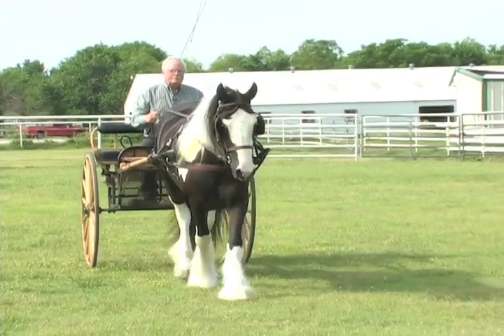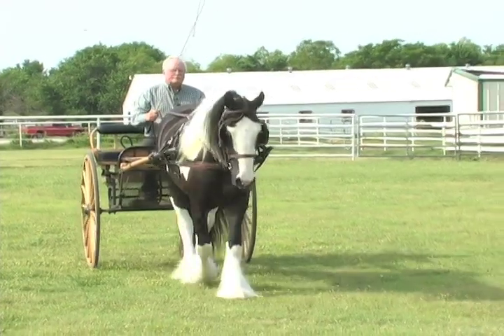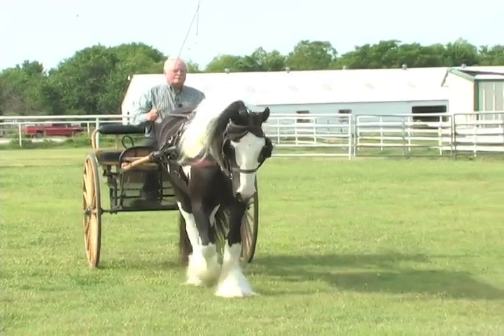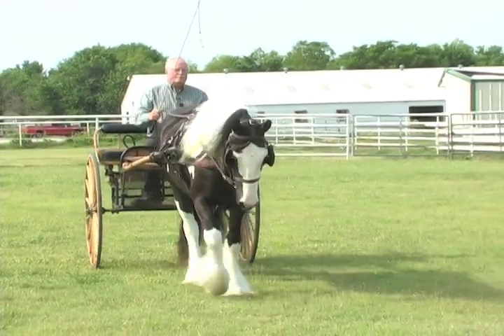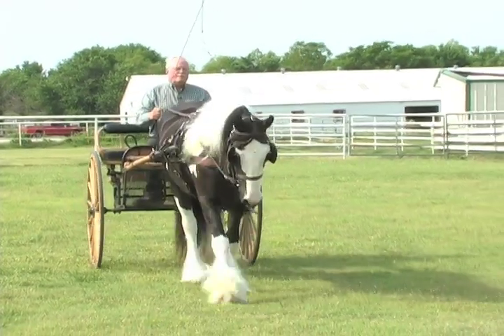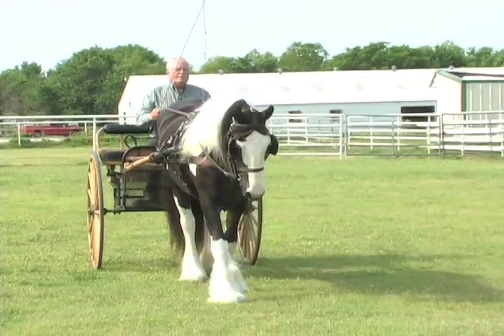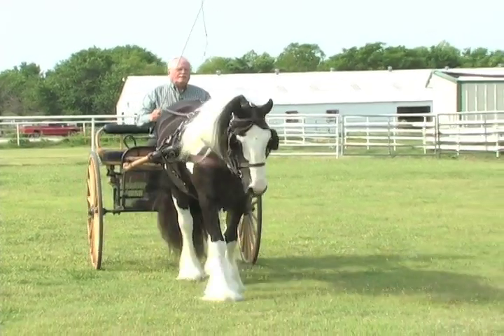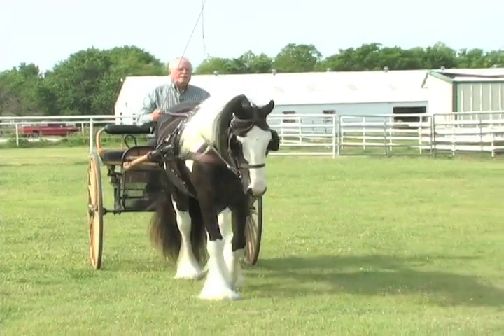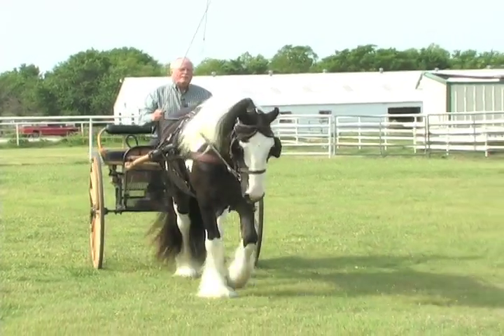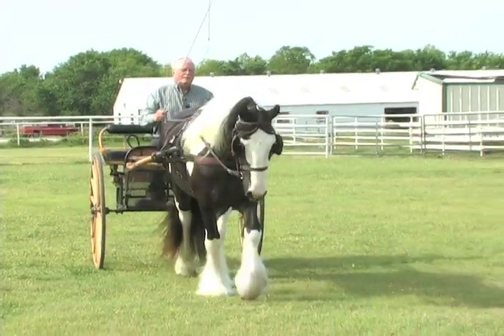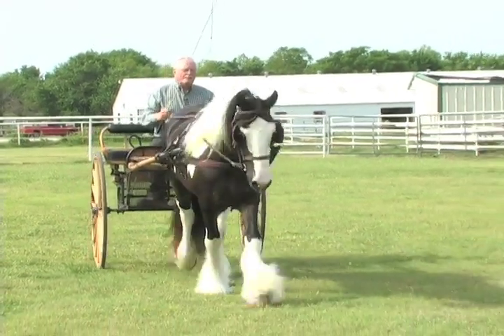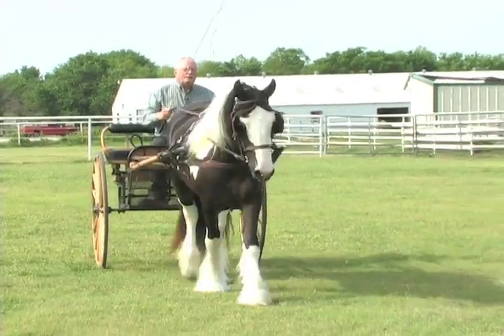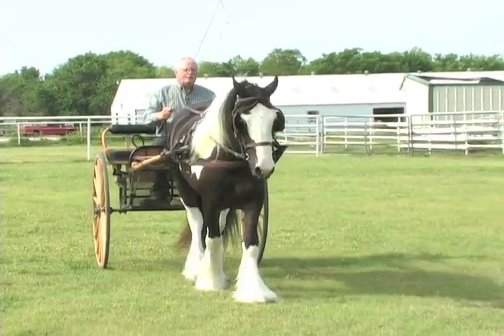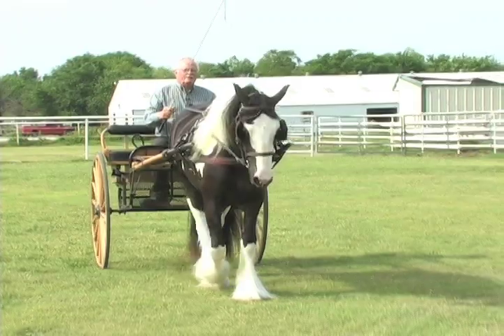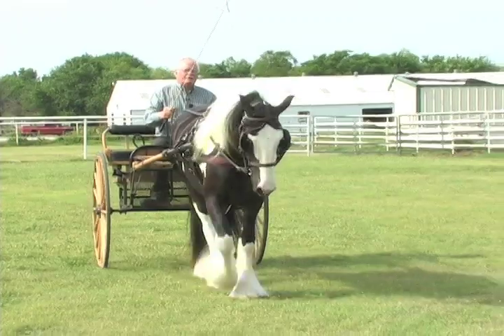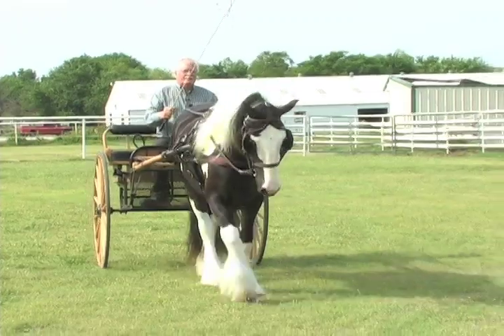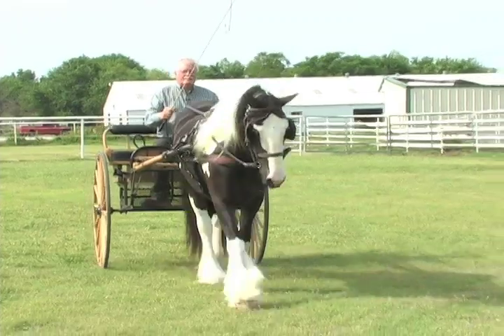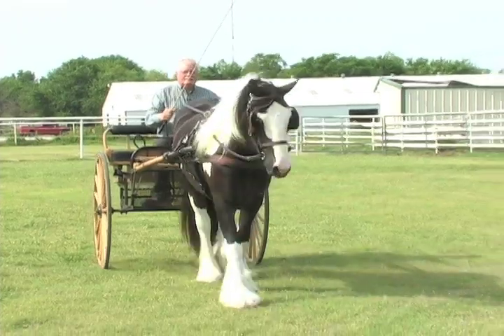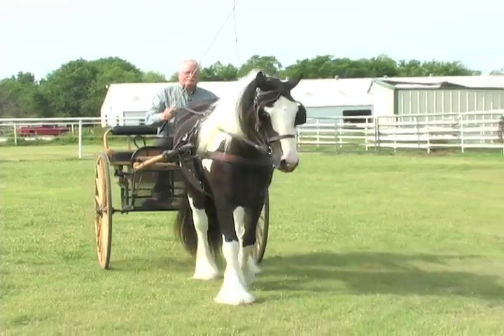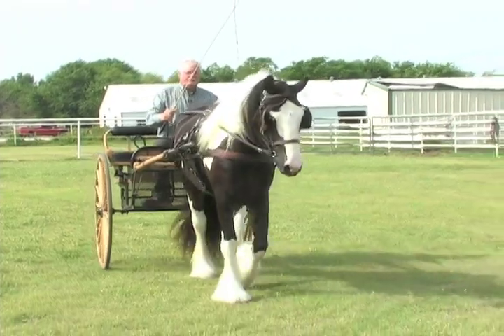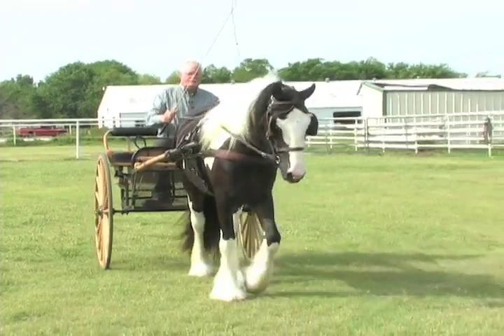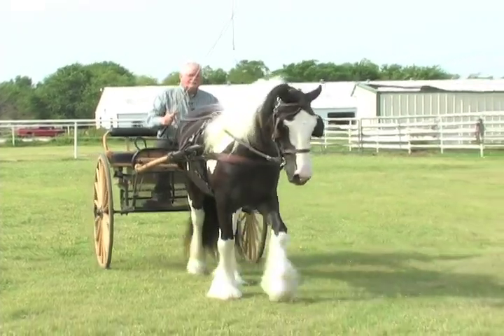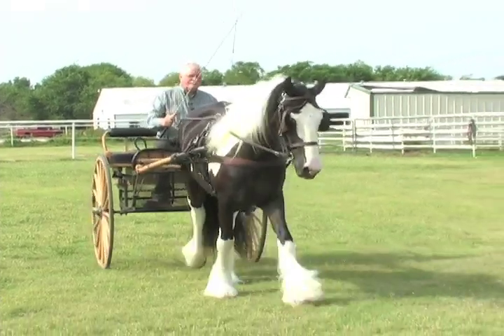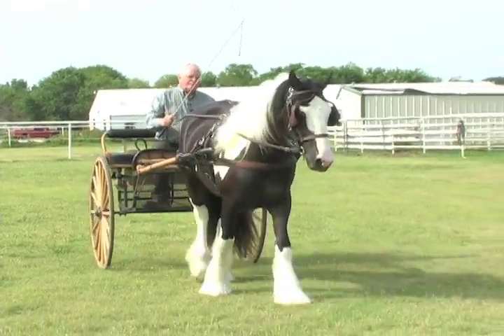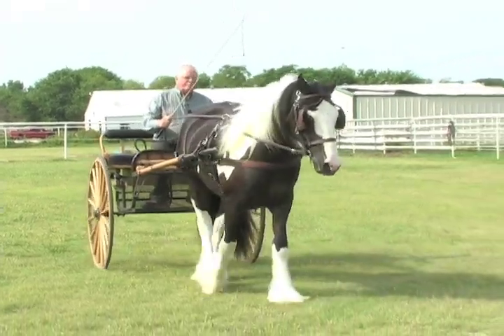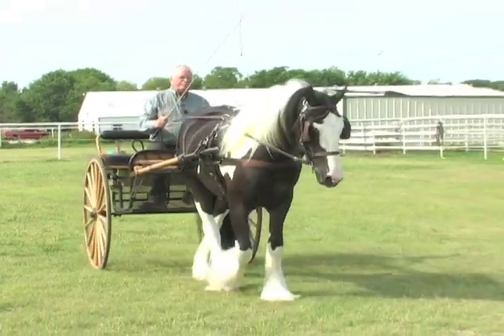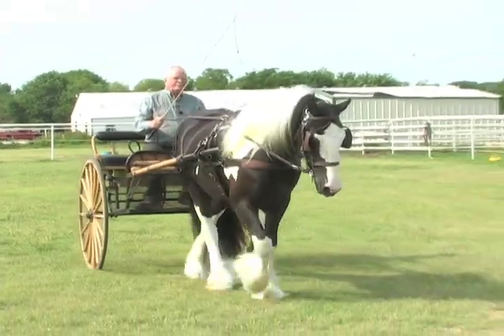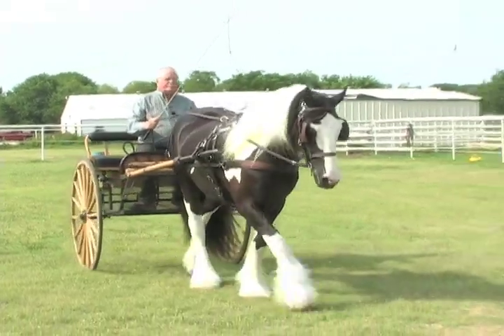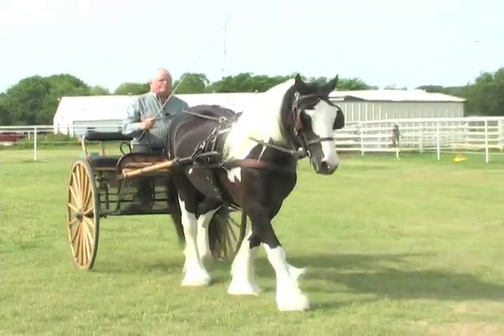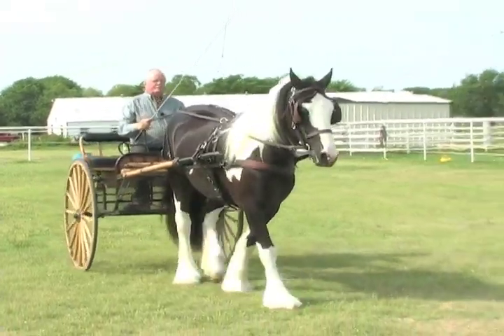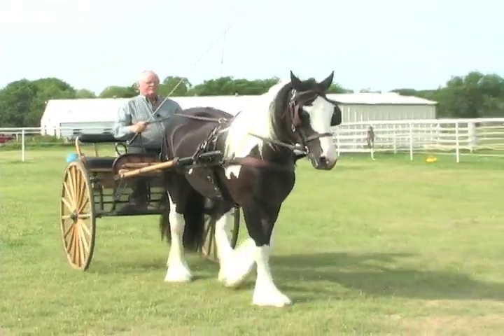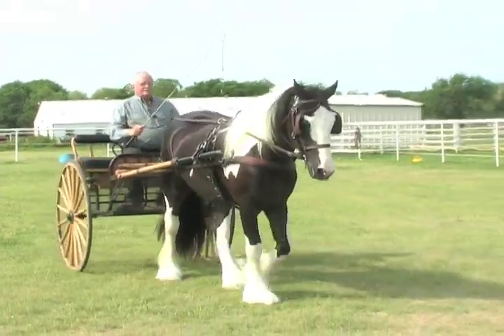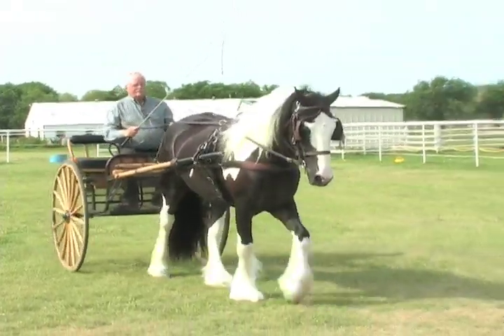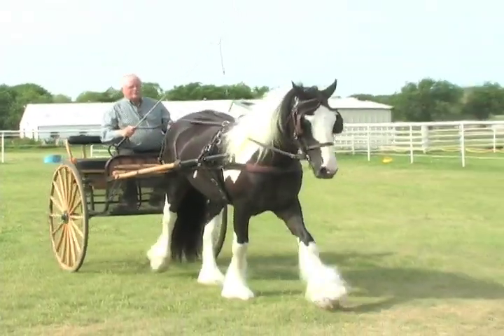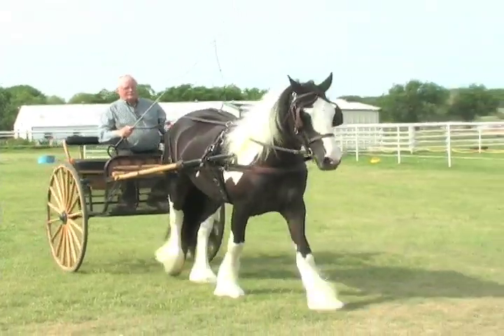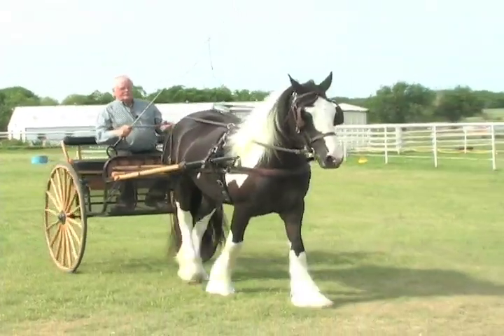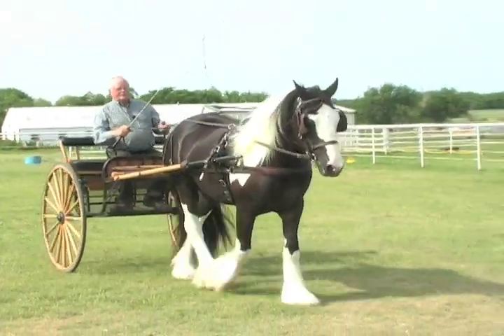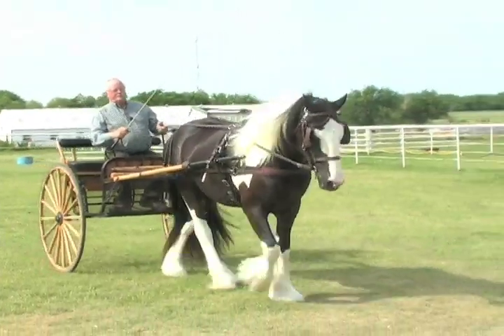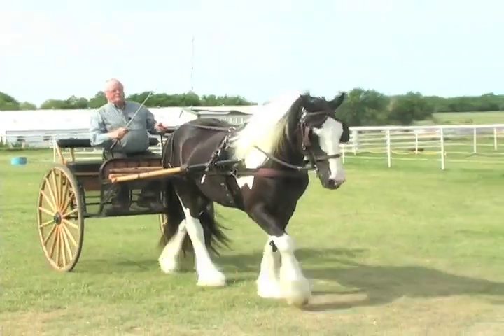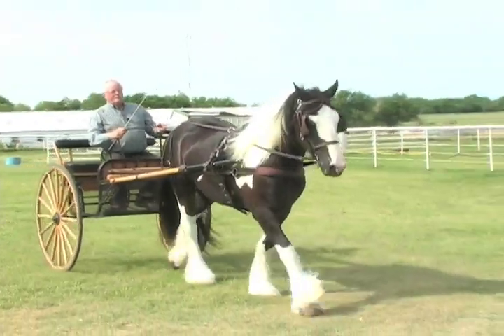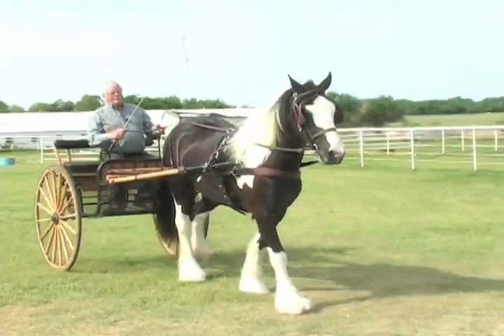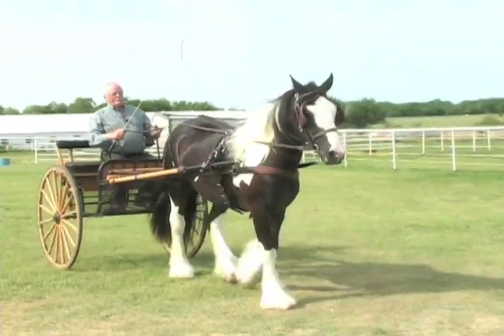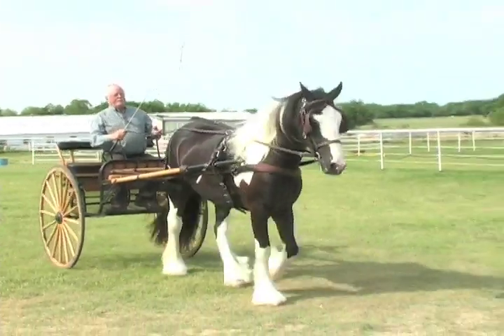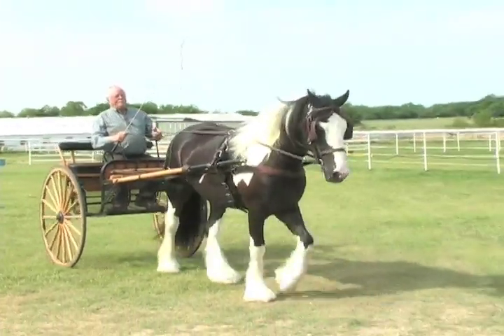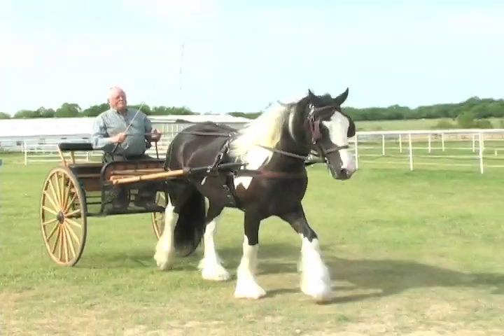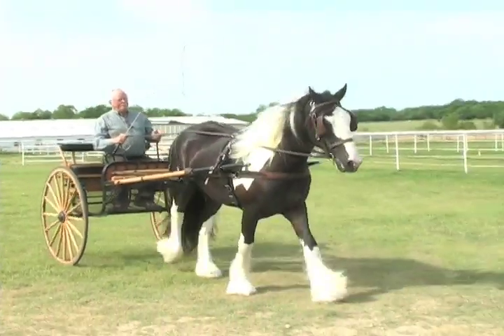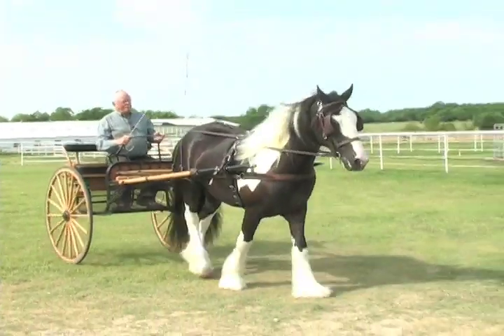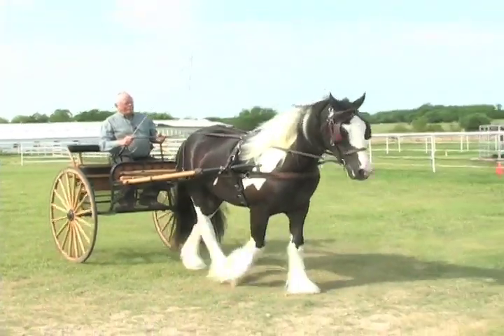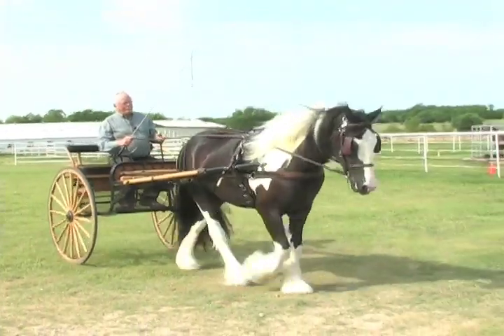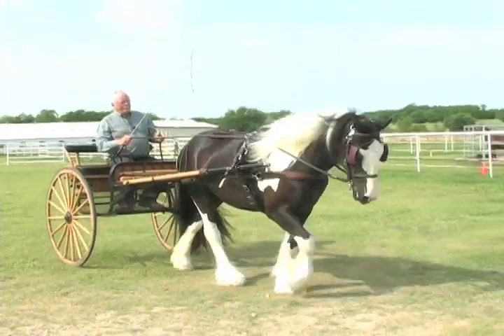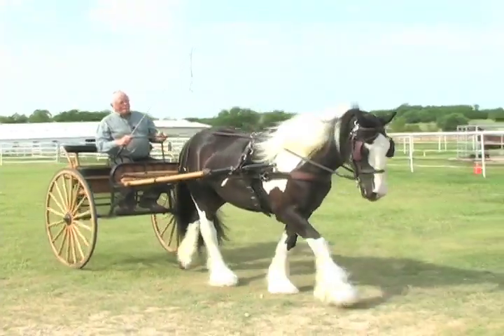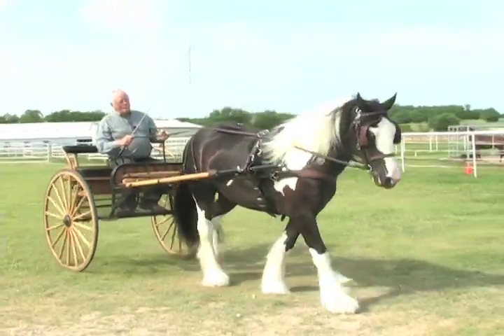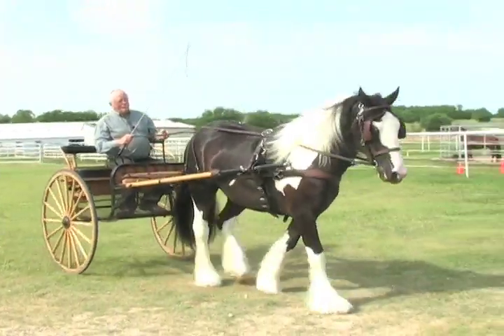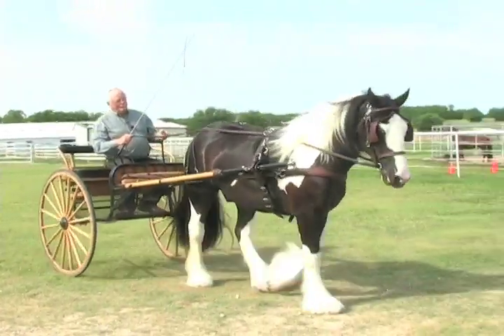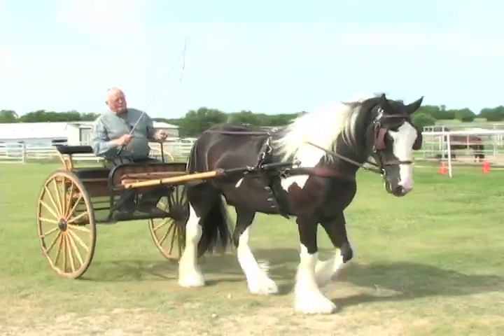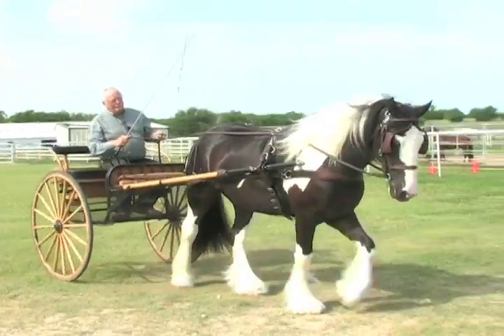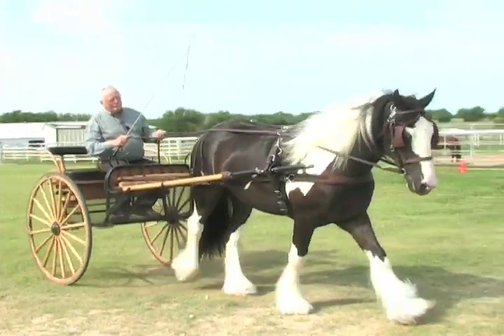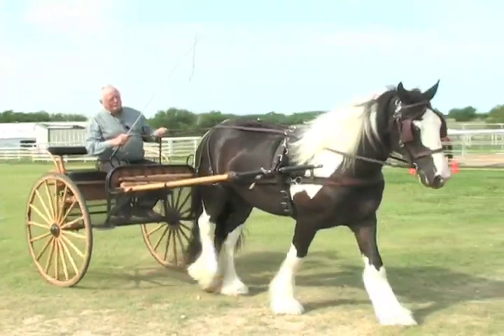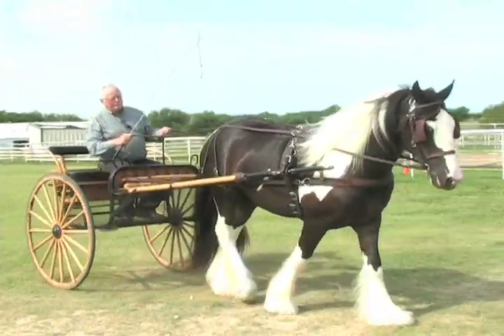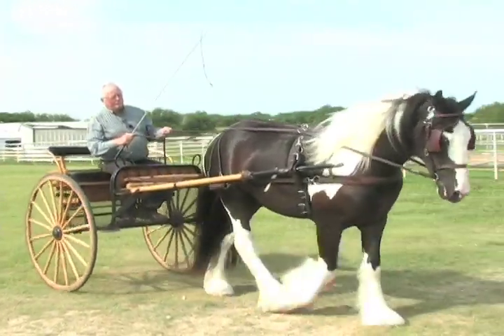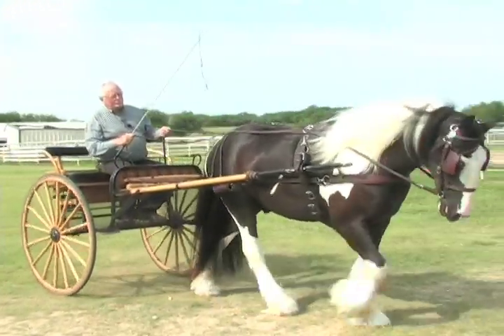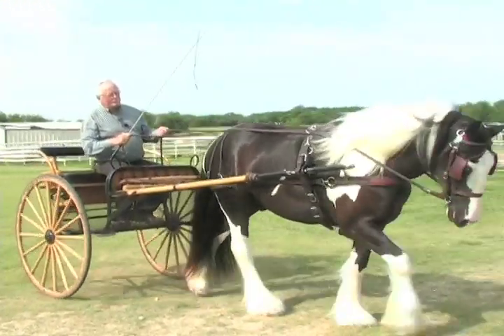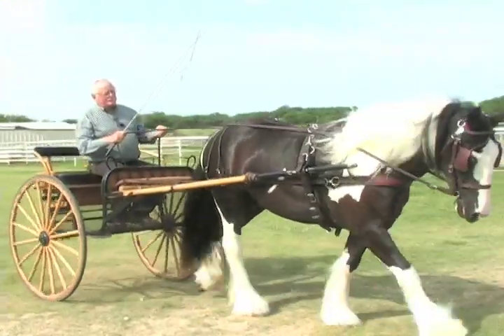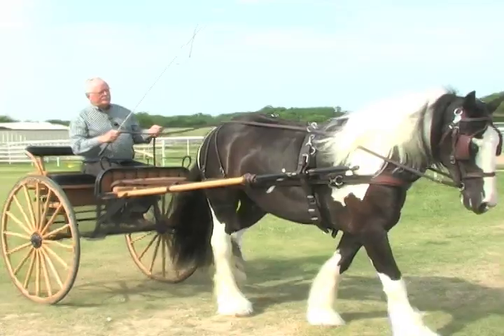This series of videos will help you master your carriage driving skills and get more out of your relationship with your horse.